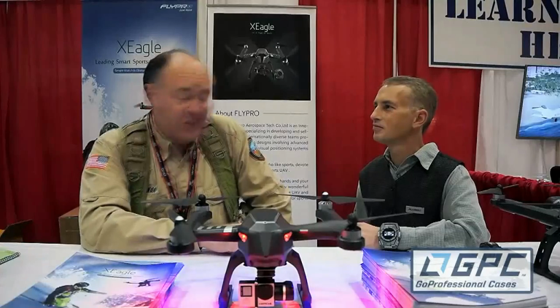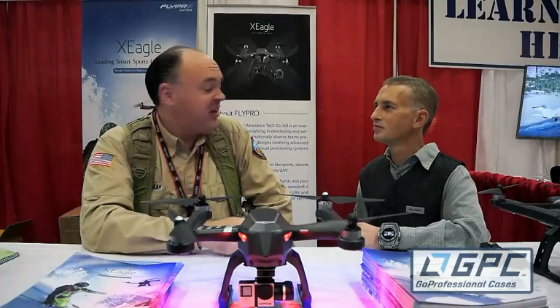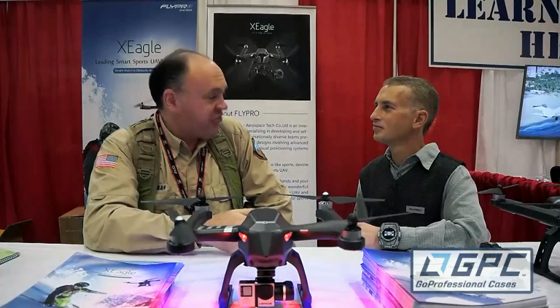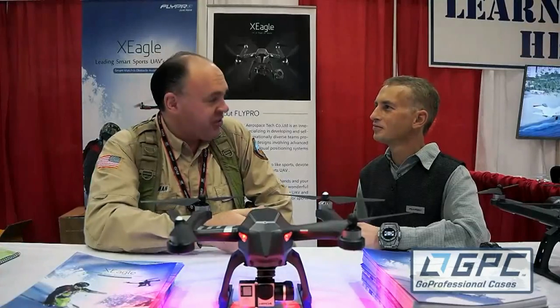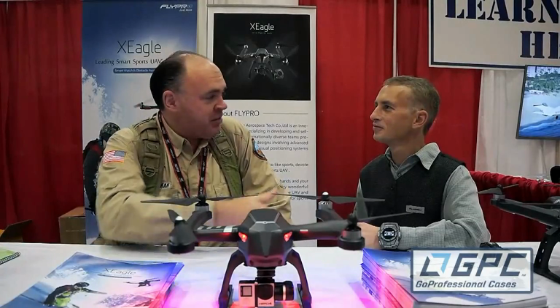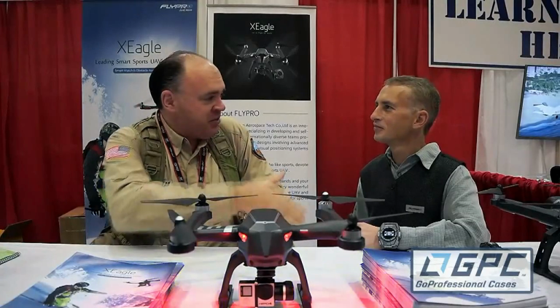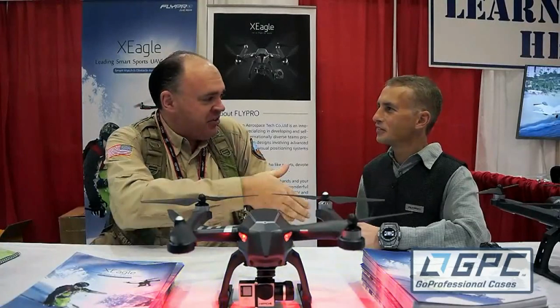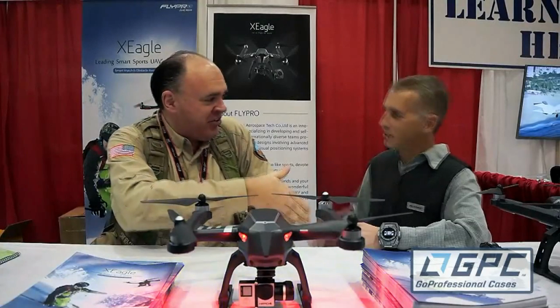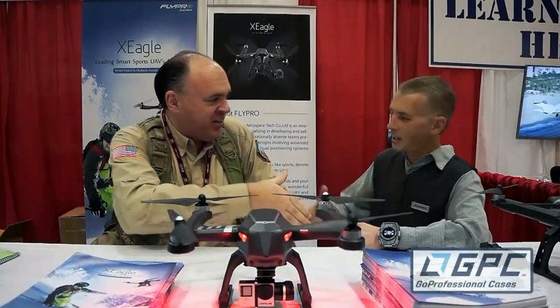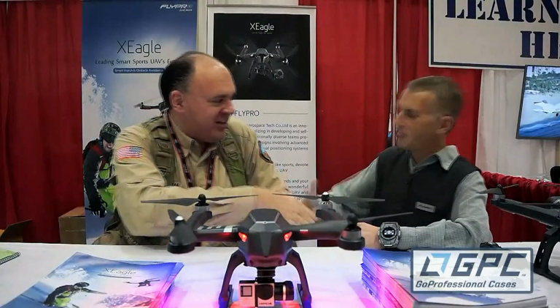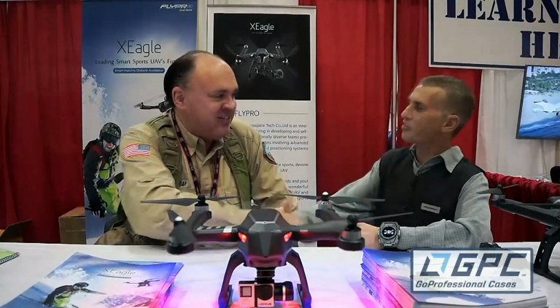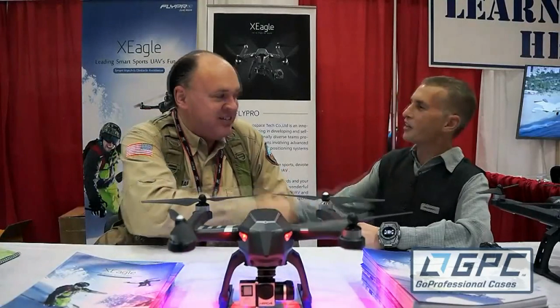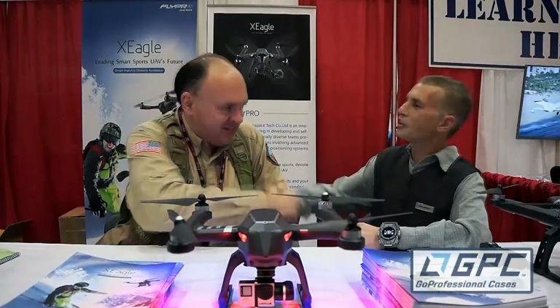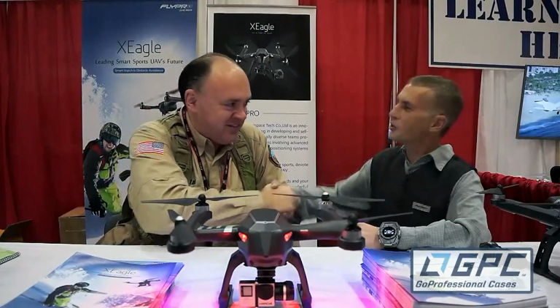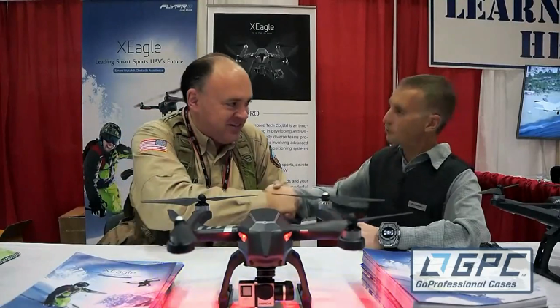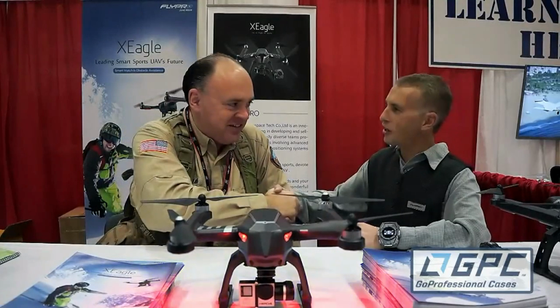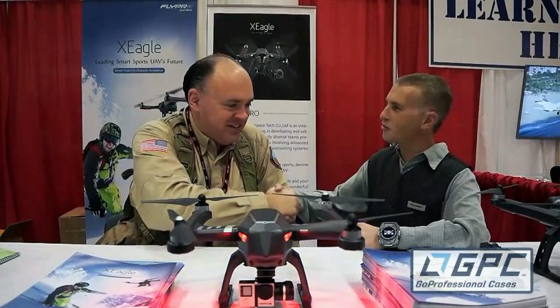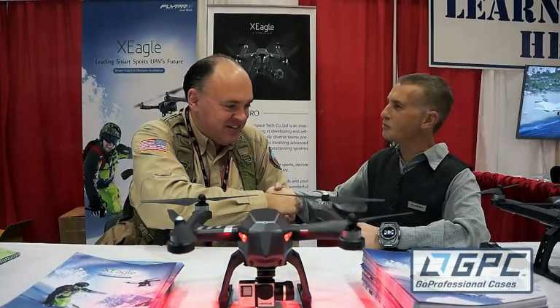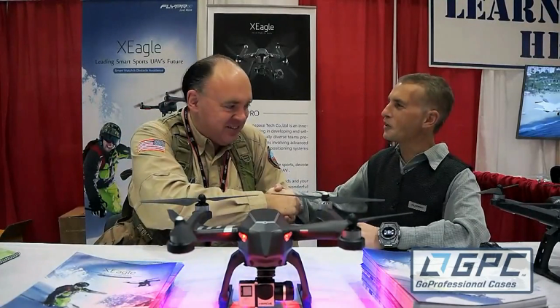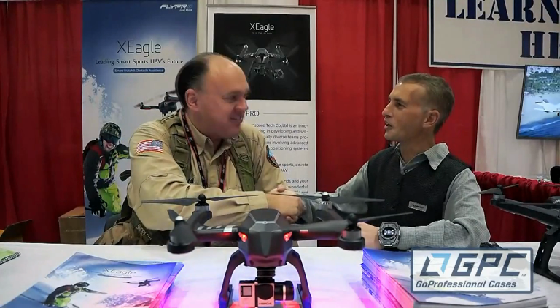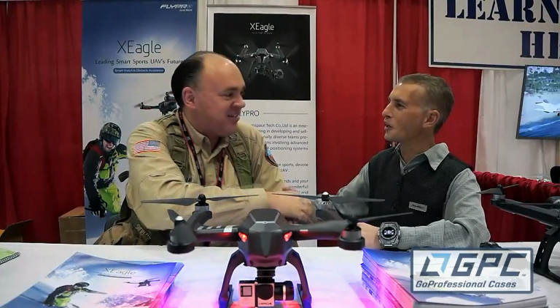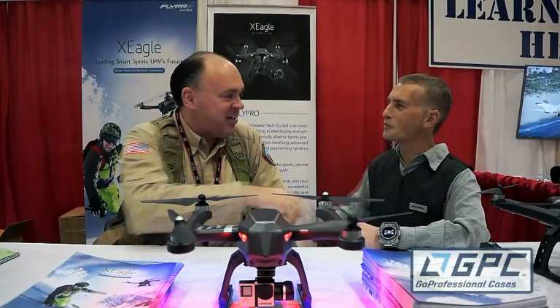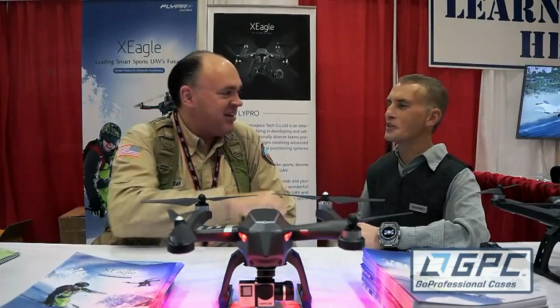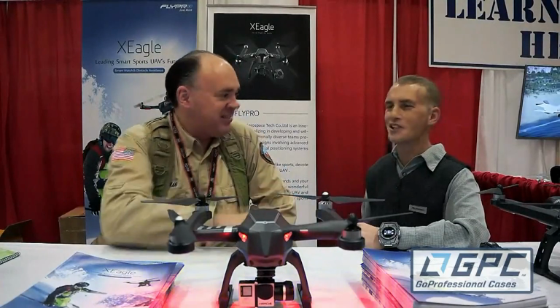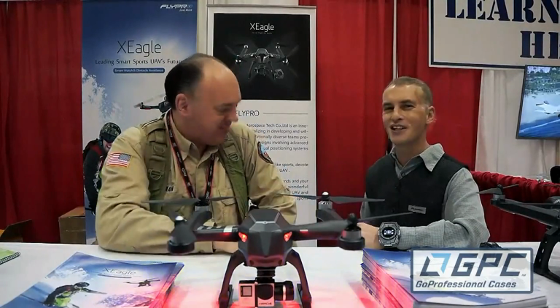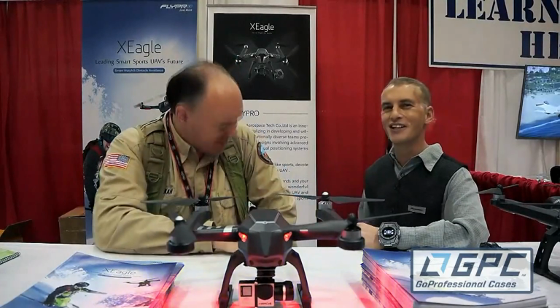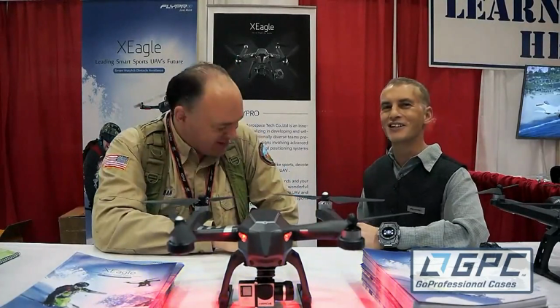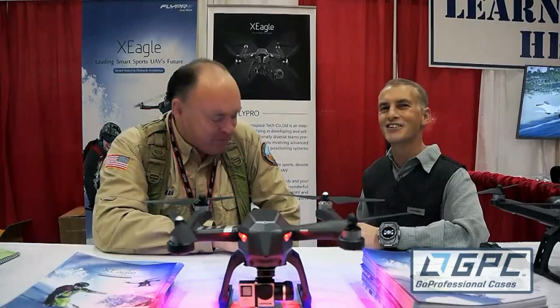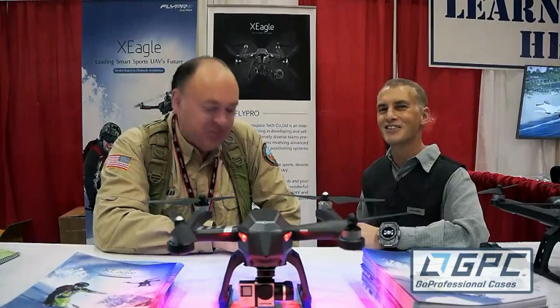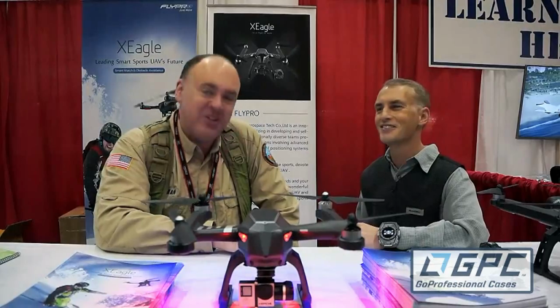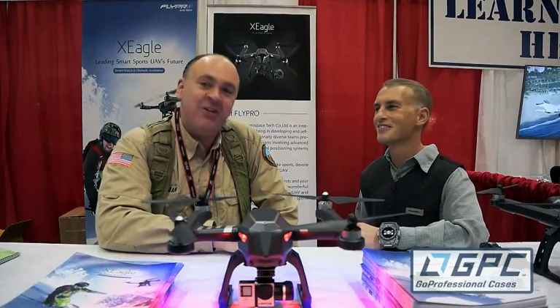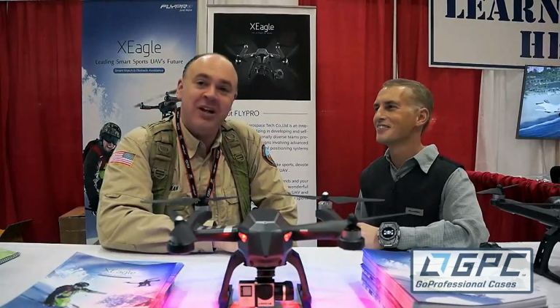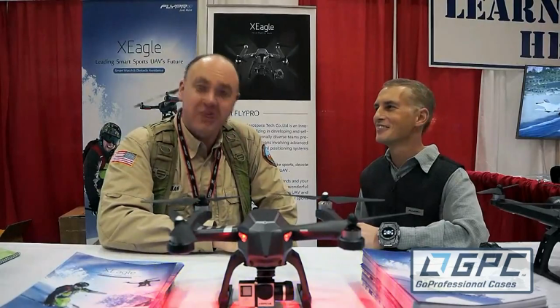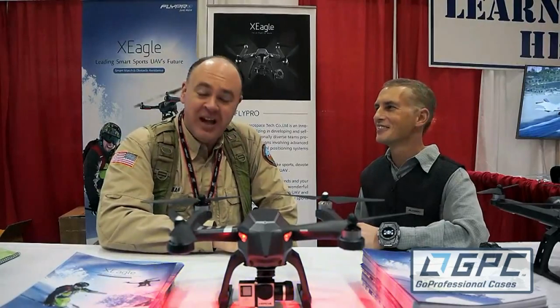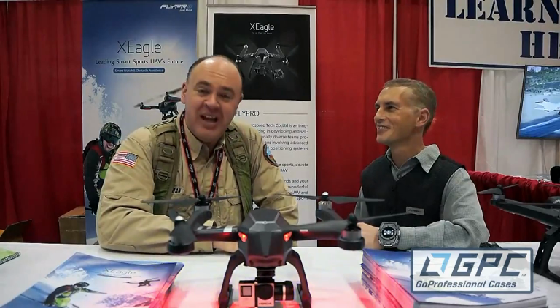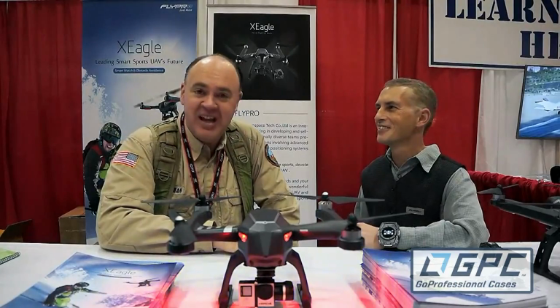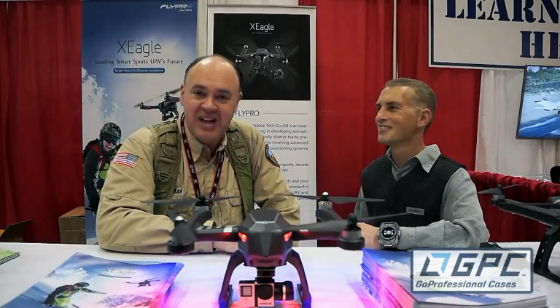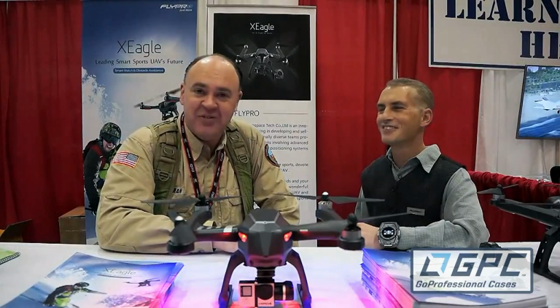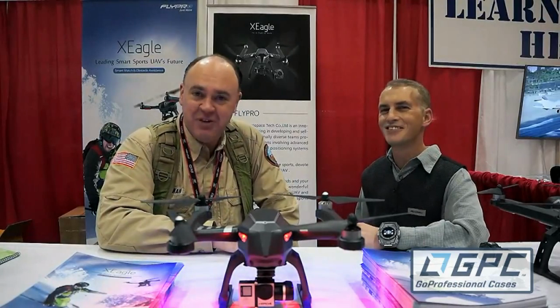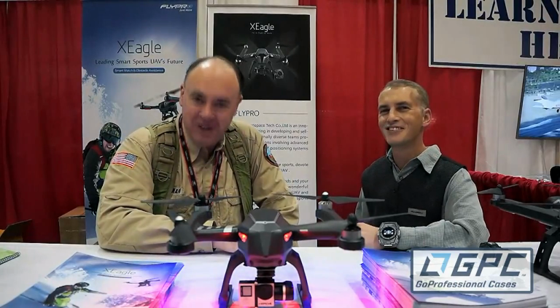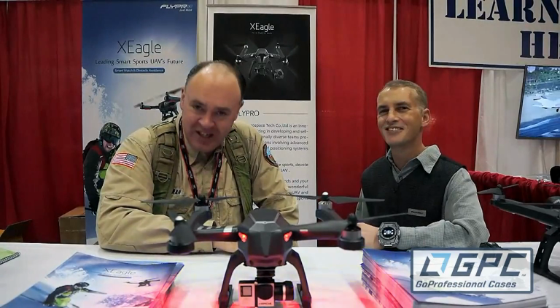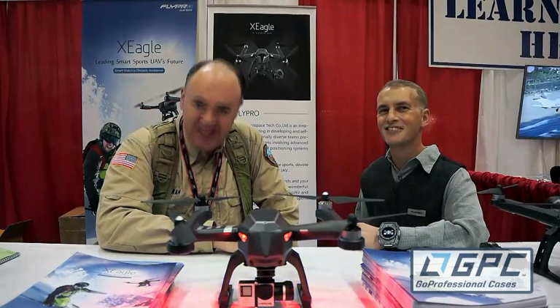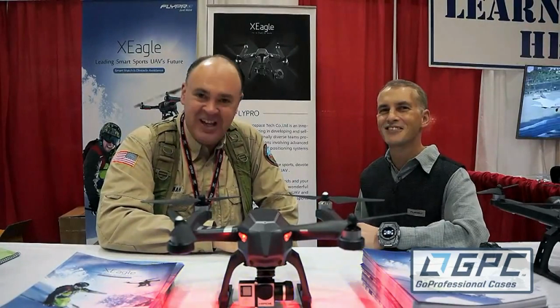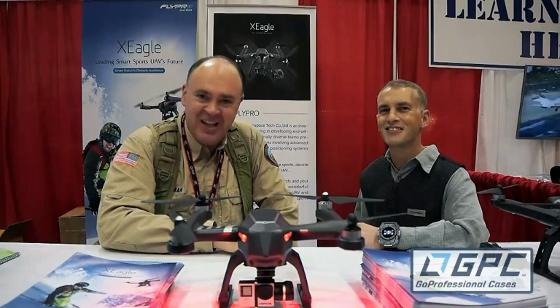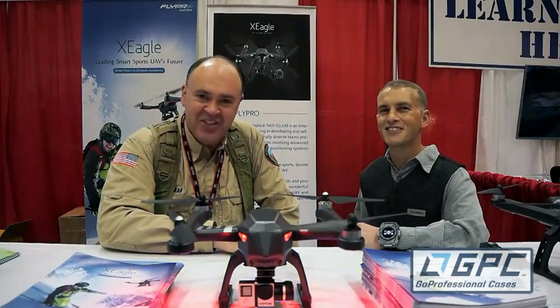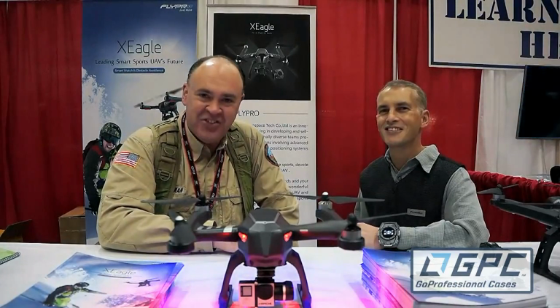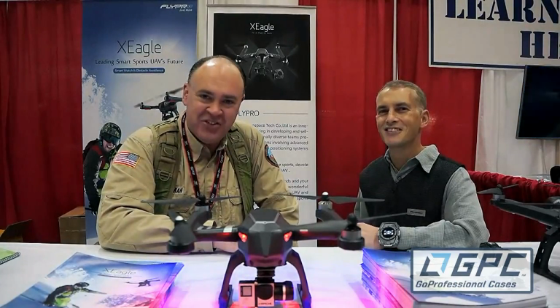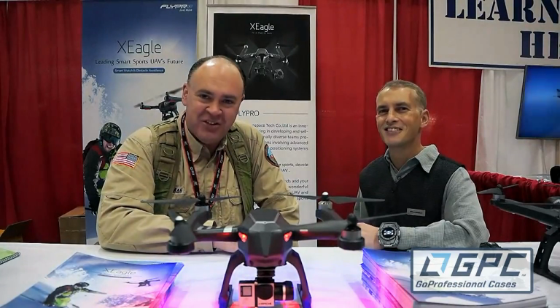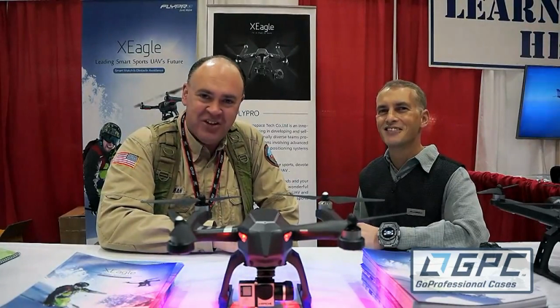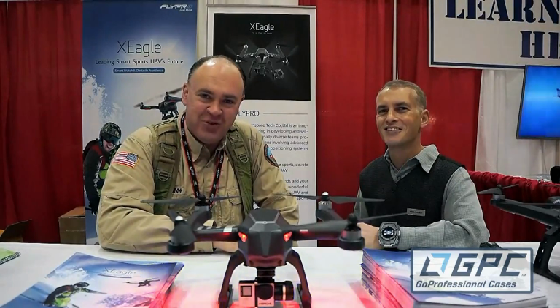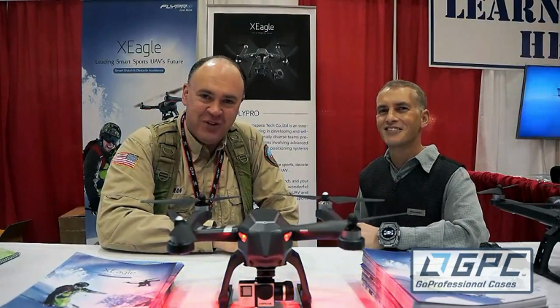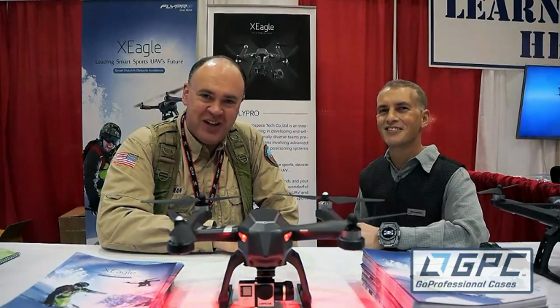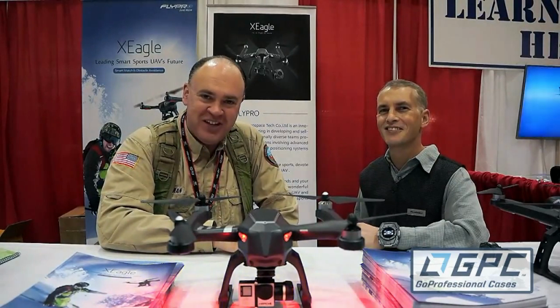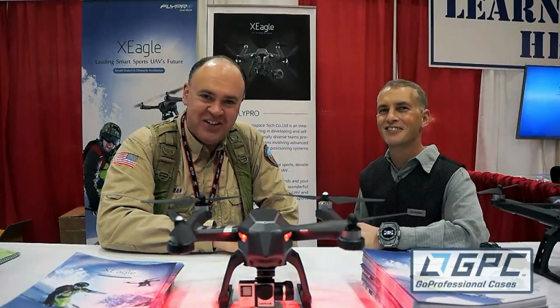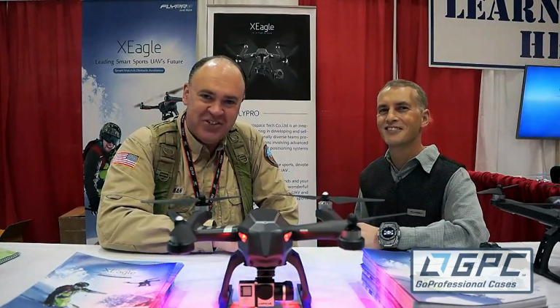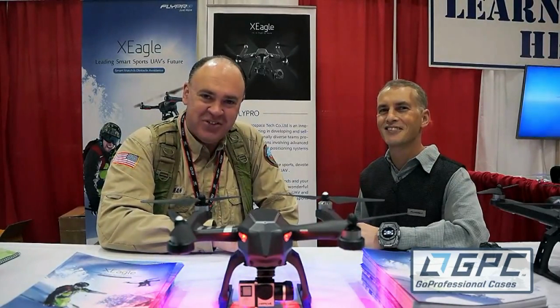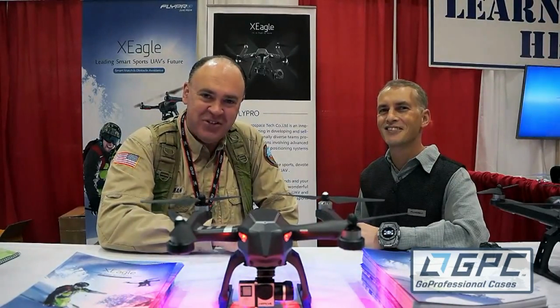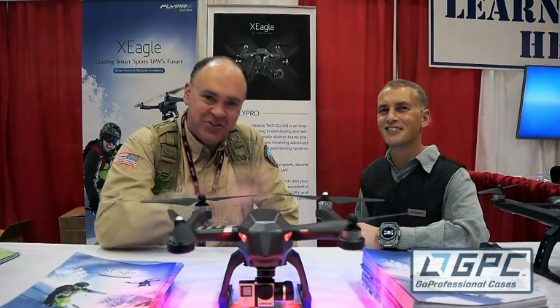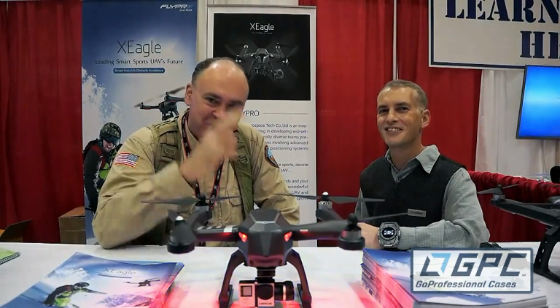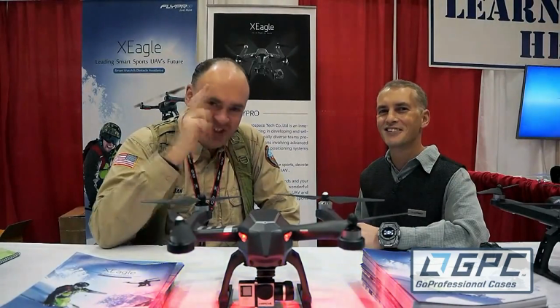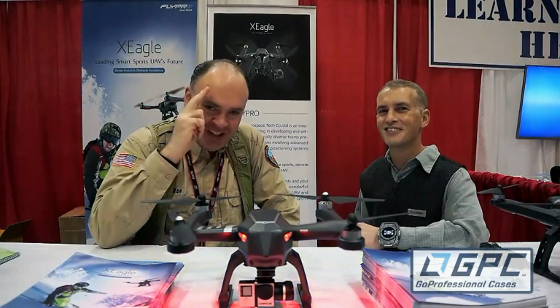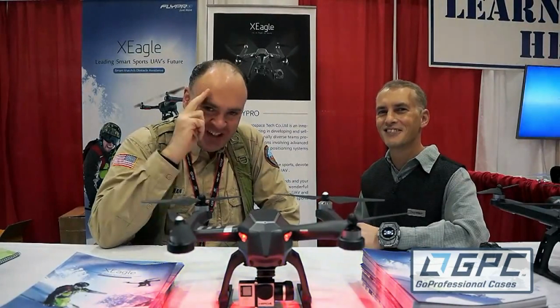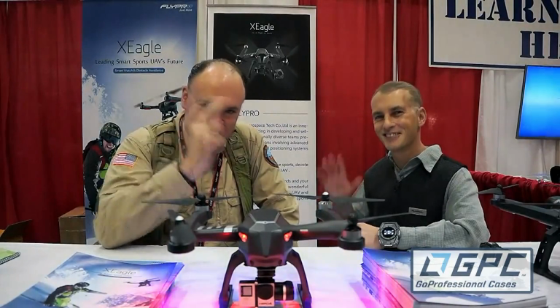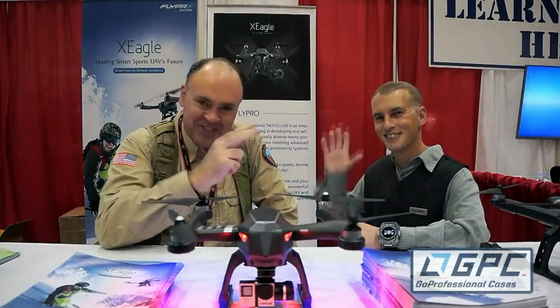Thanks Trey, I appreciate it. Thank you for having me on. From IDE, this is the Roswell Flight Test Crew, signing off.